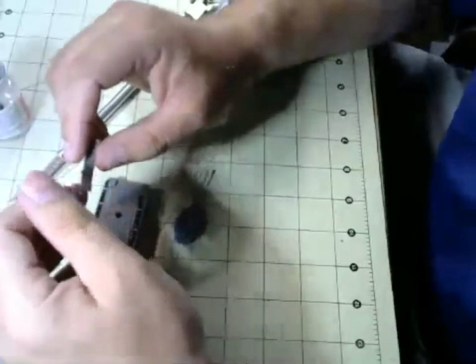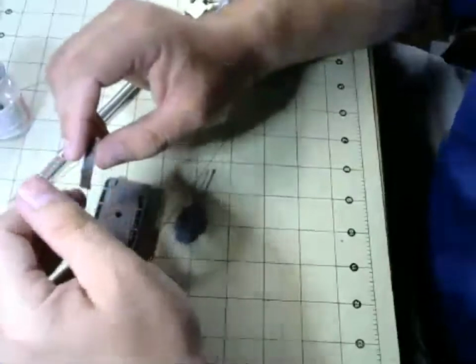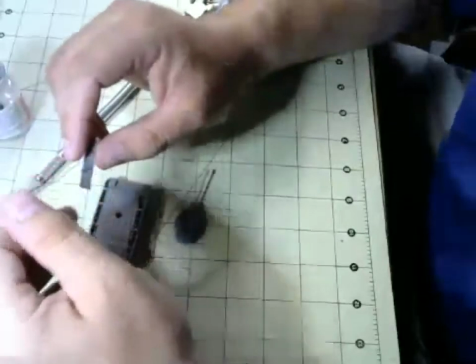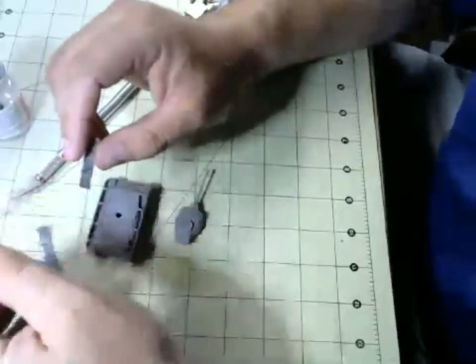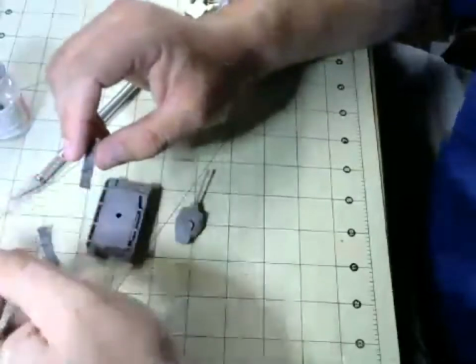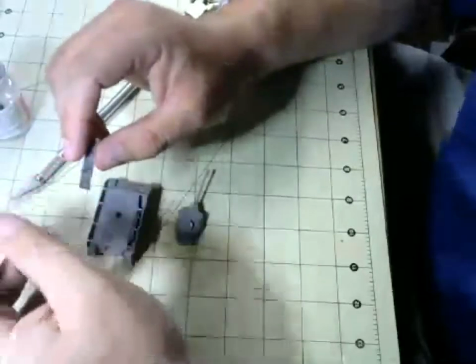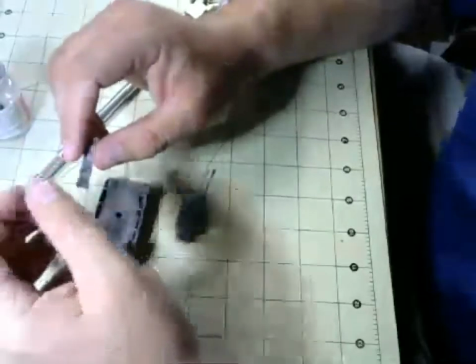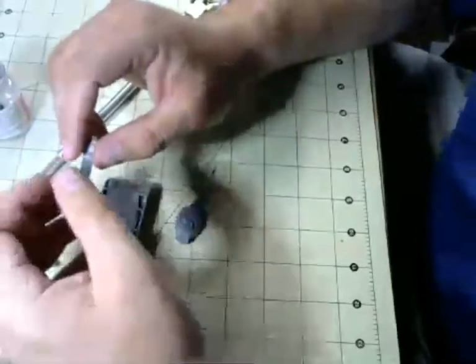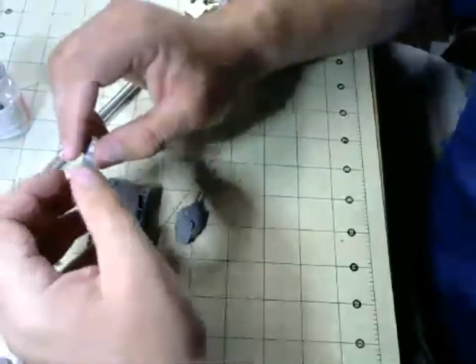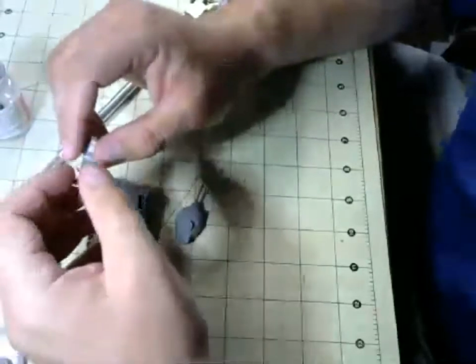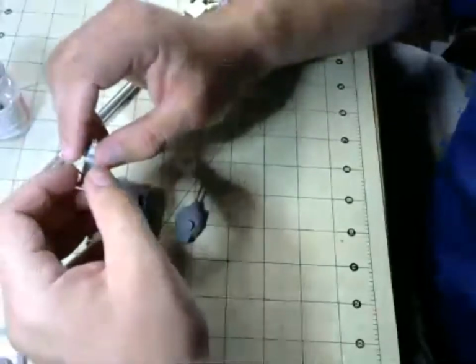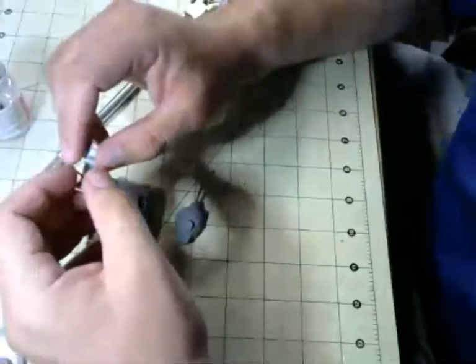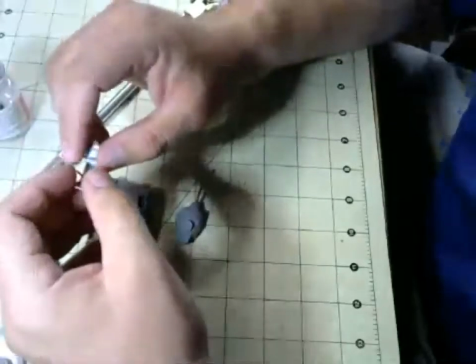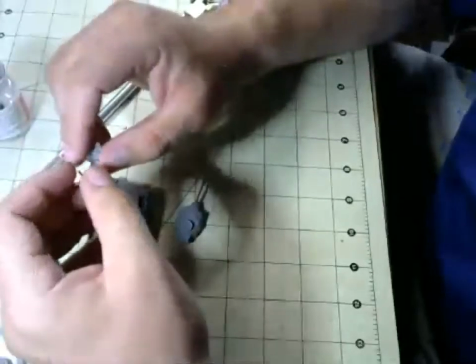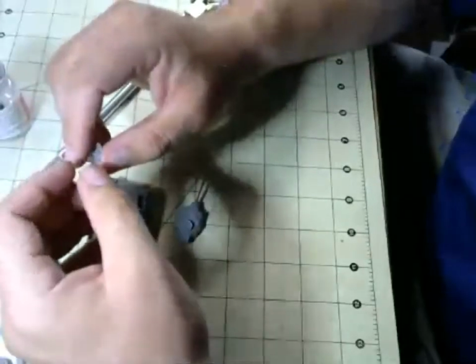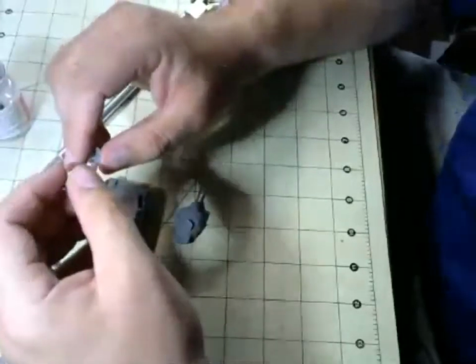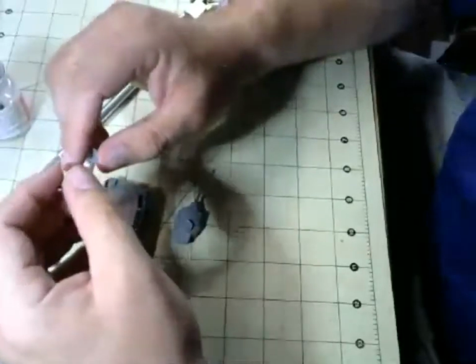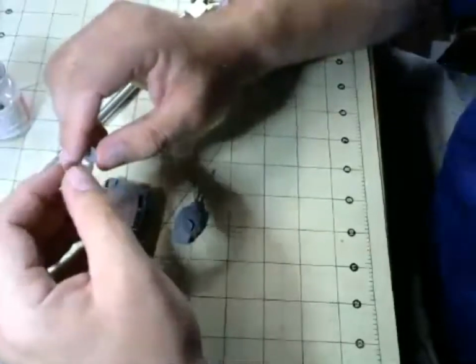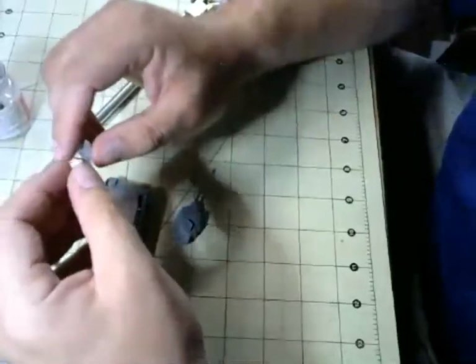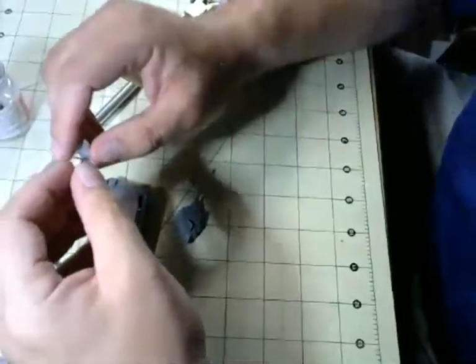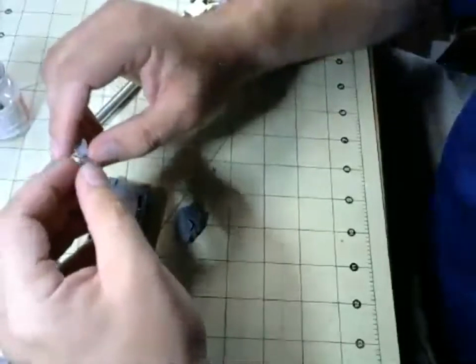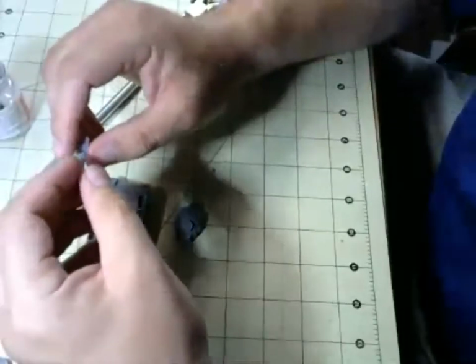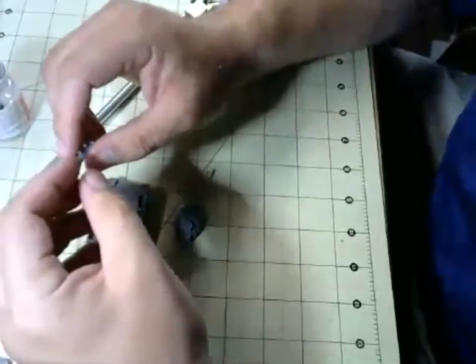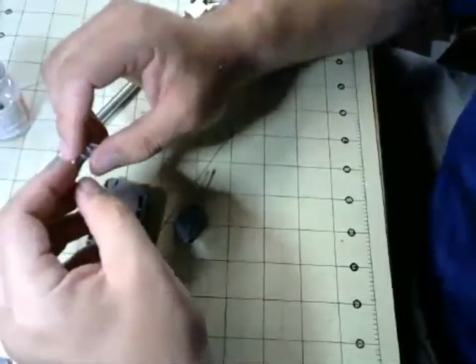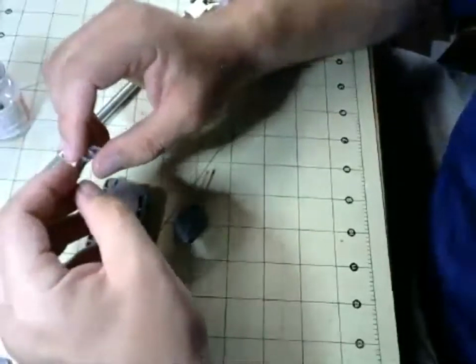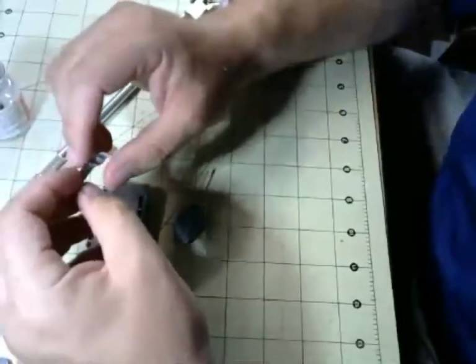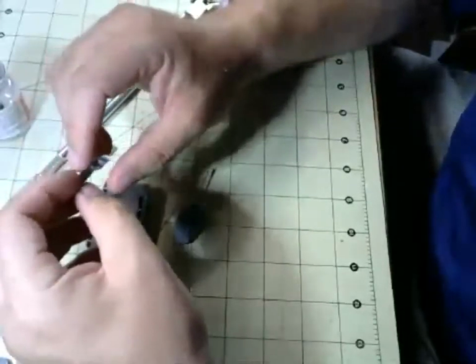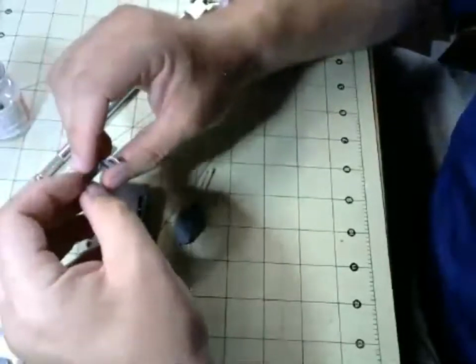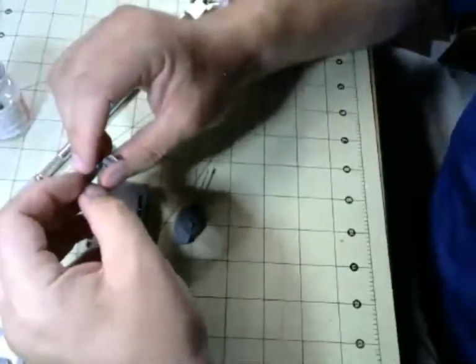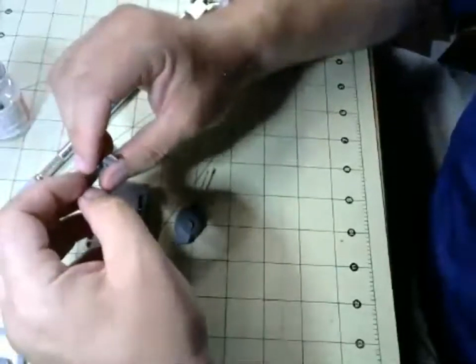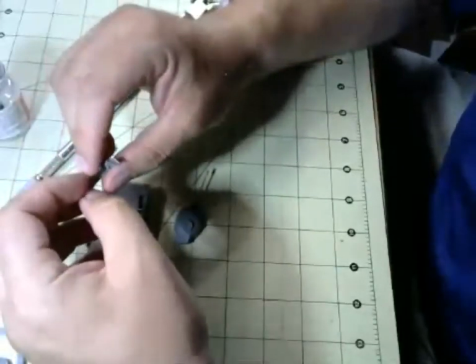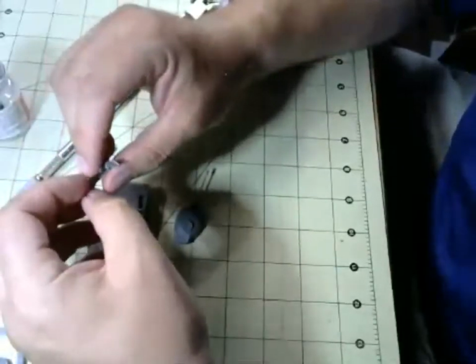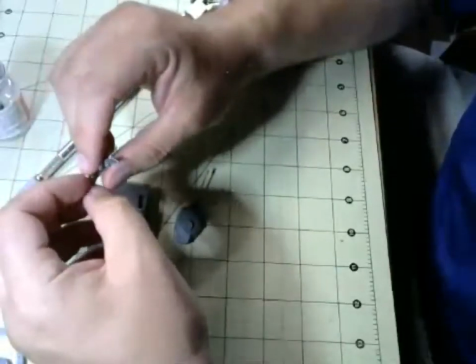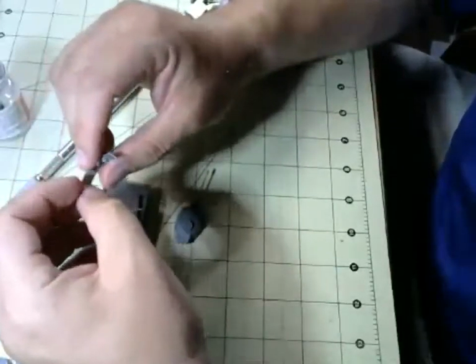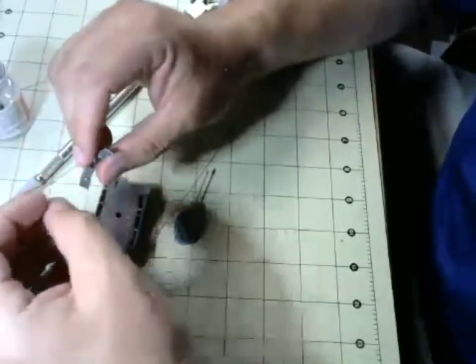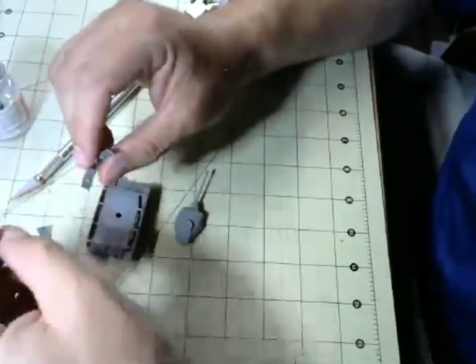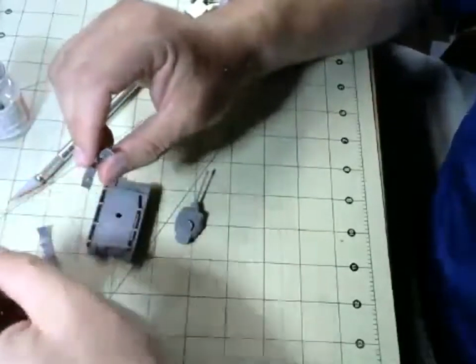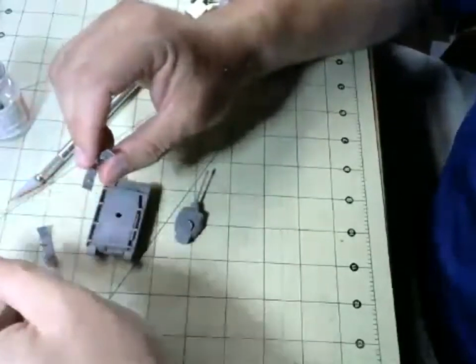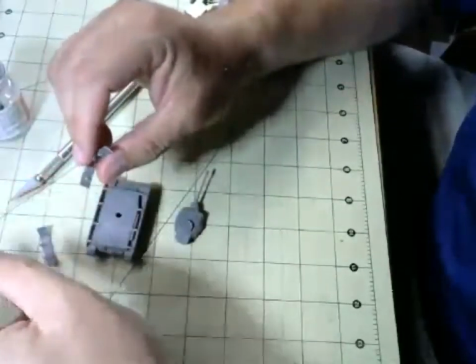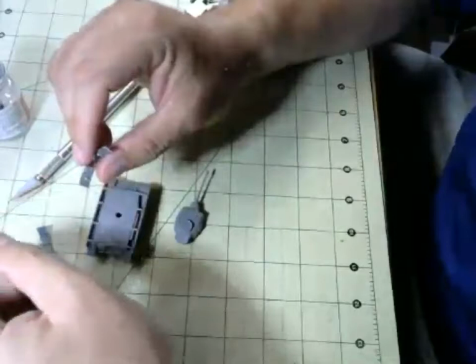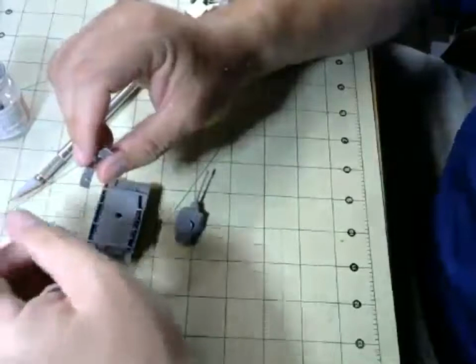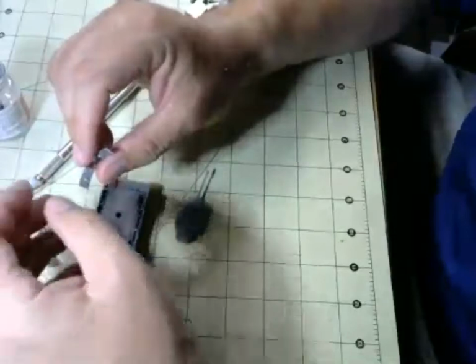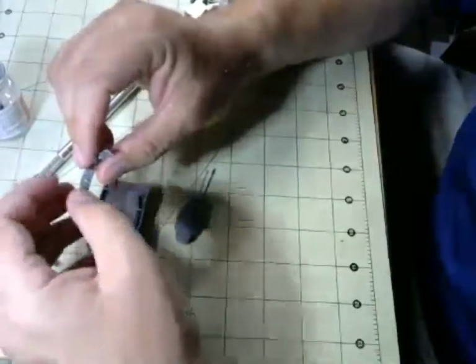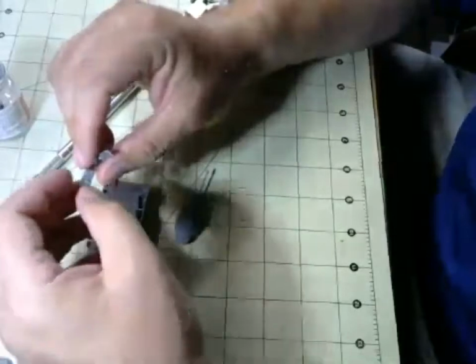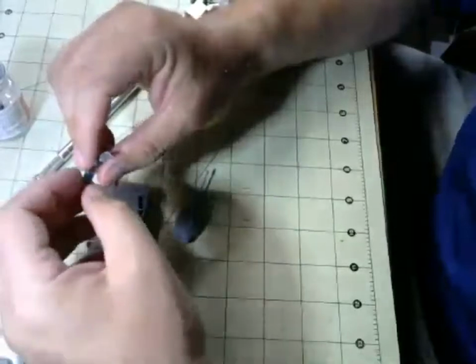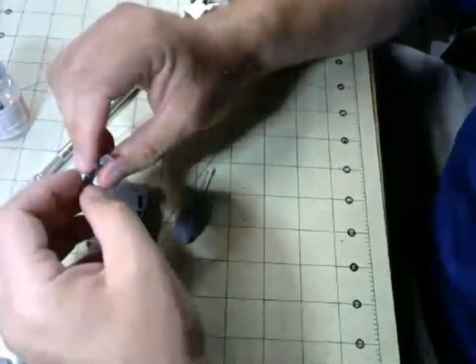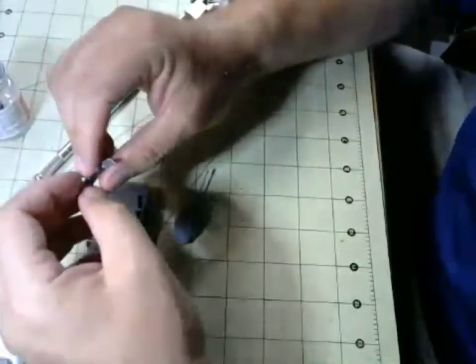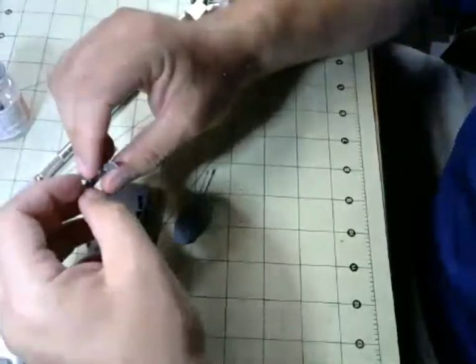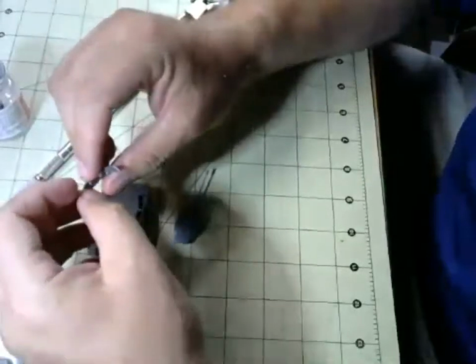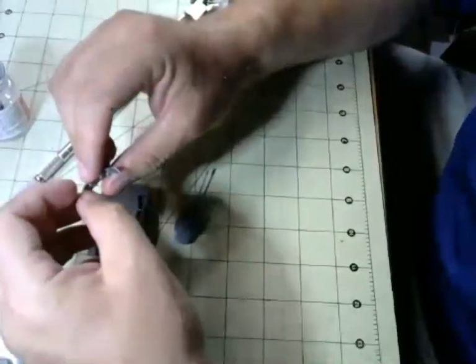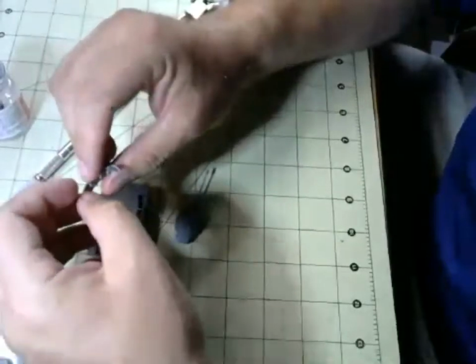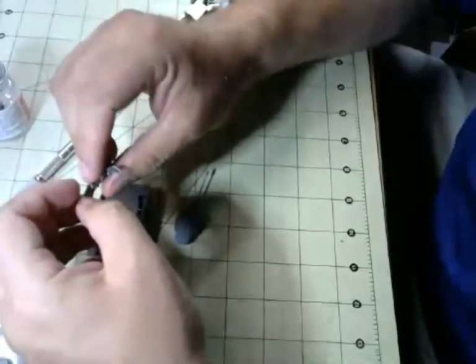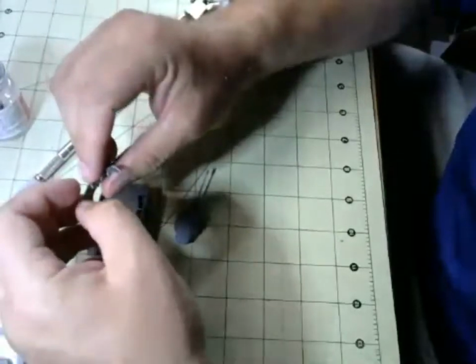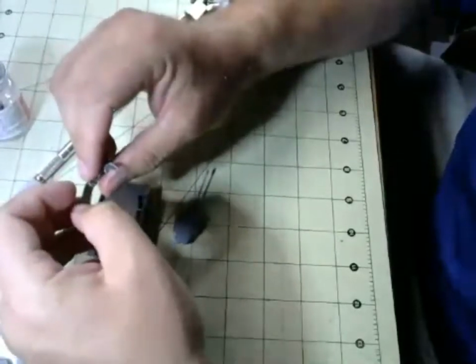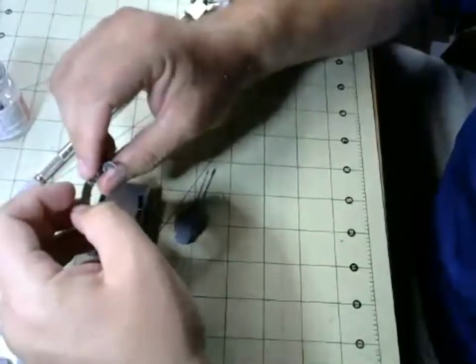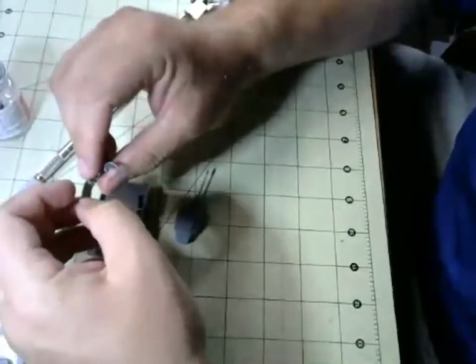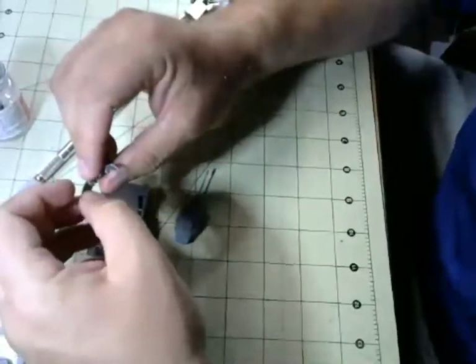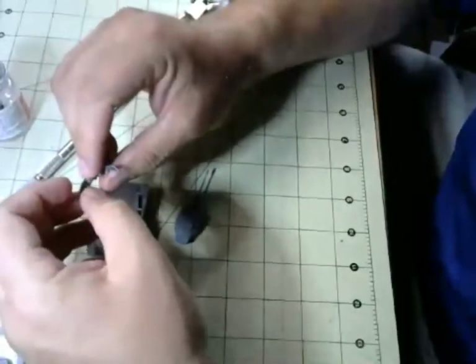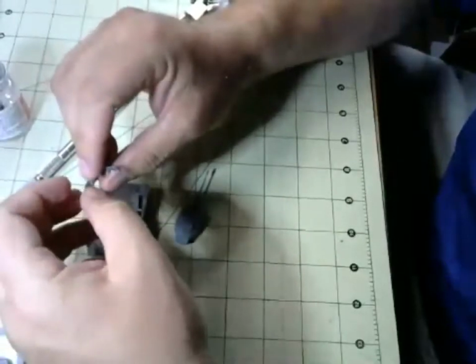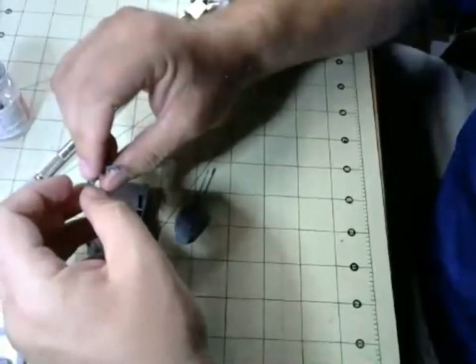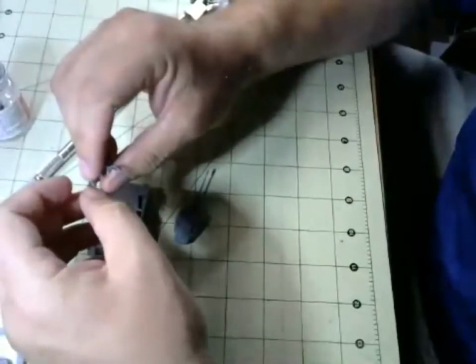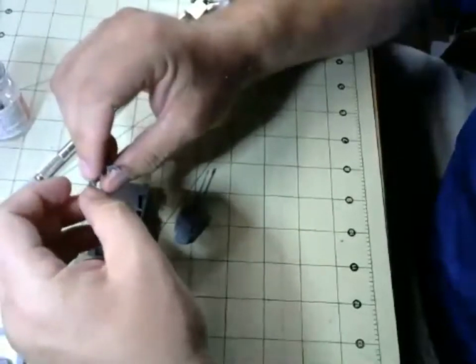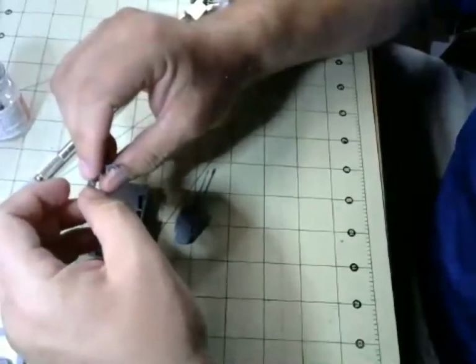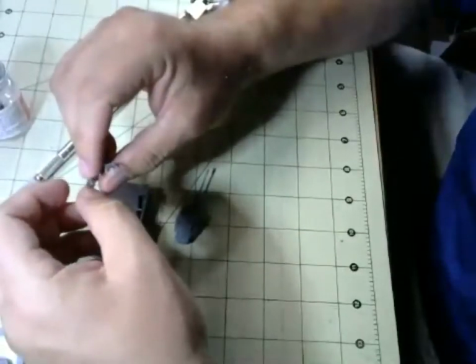Robert says he has the Sharp Practice 2 rules but hasn't run them yet — normally his French and Indian War games are Muskets and Tomahawks.